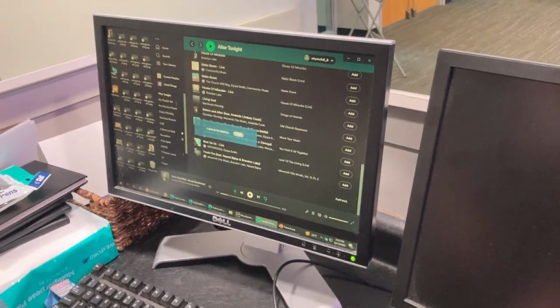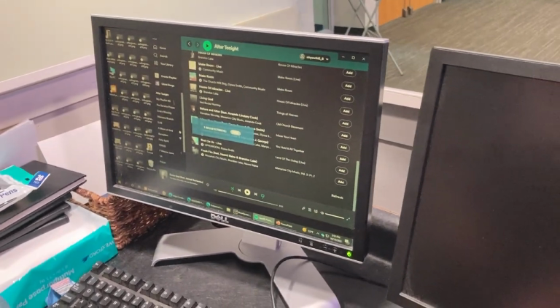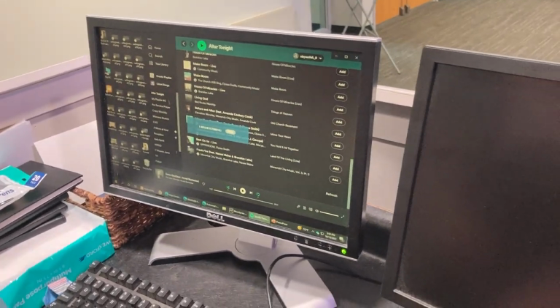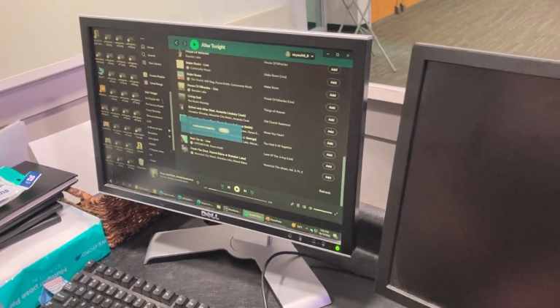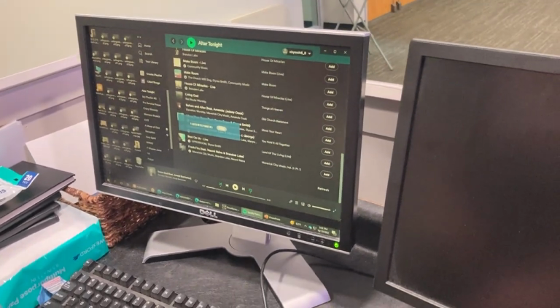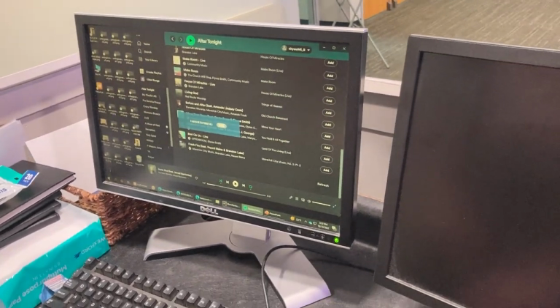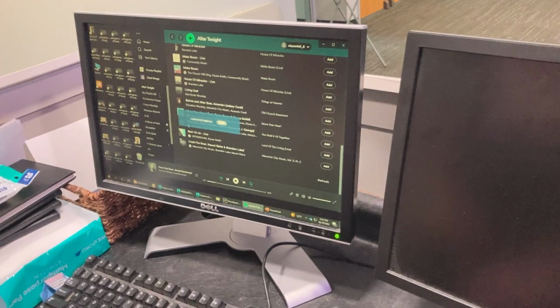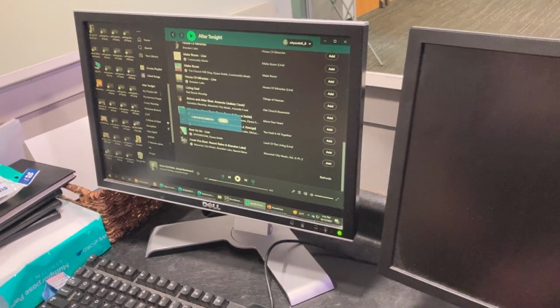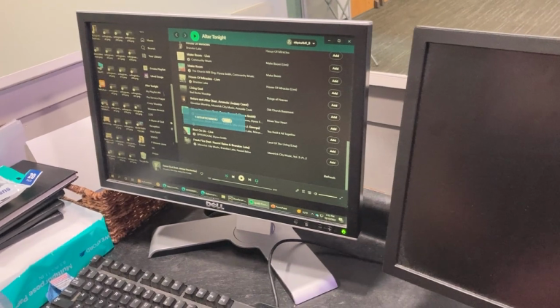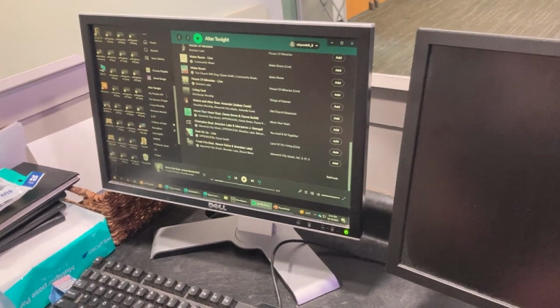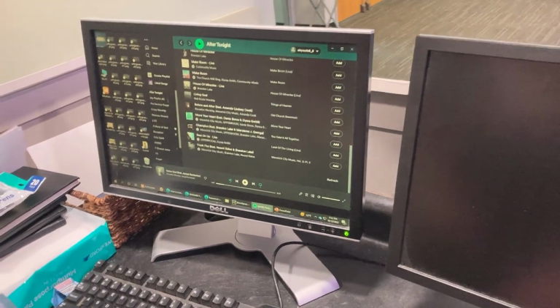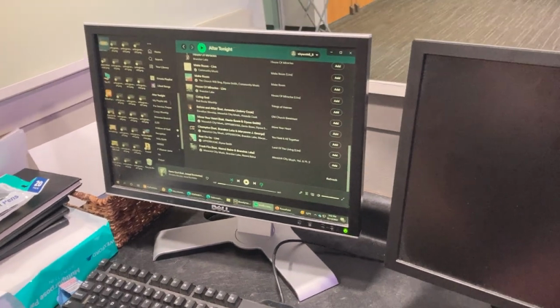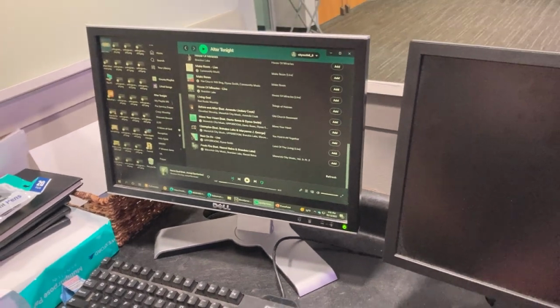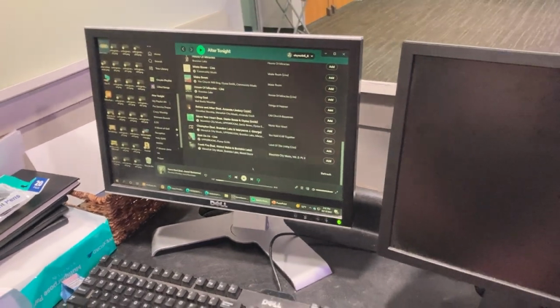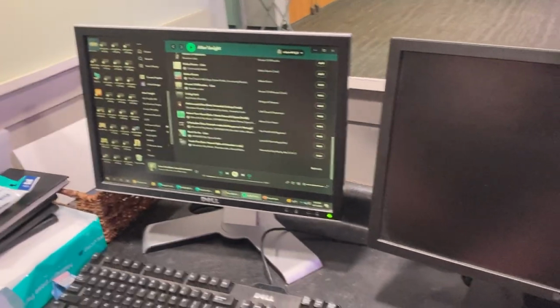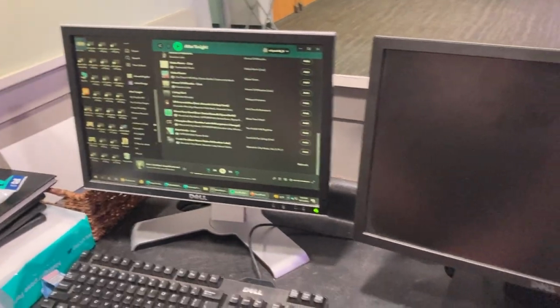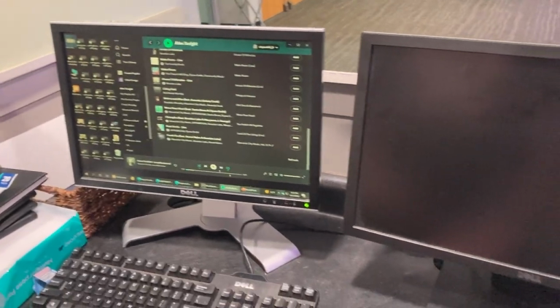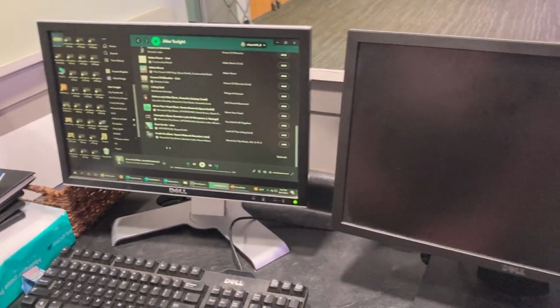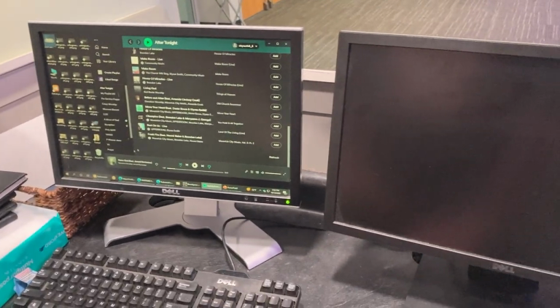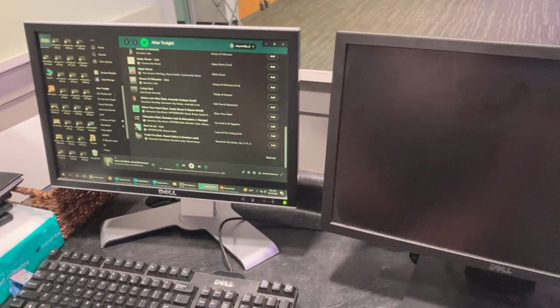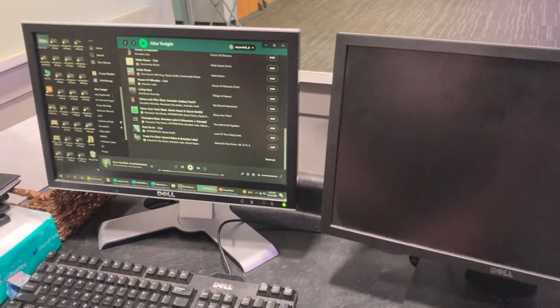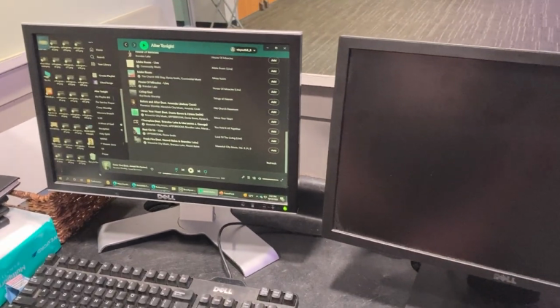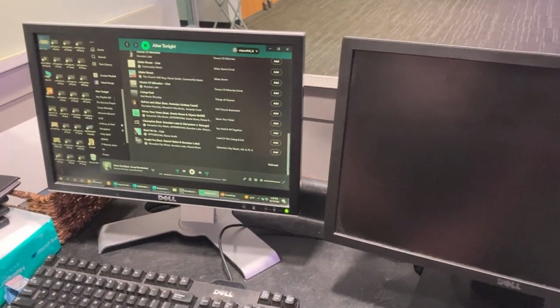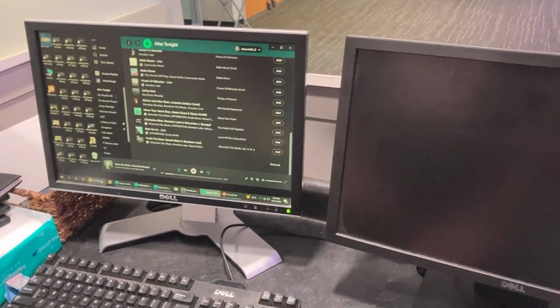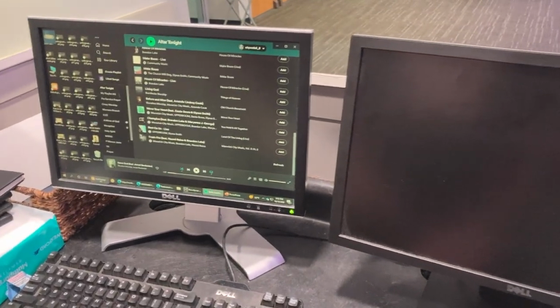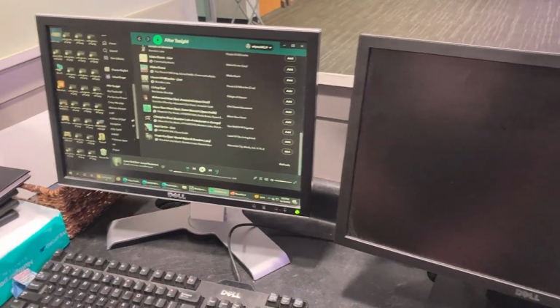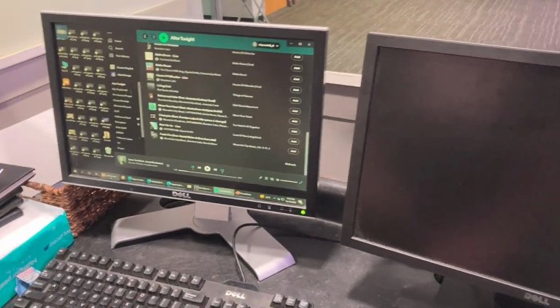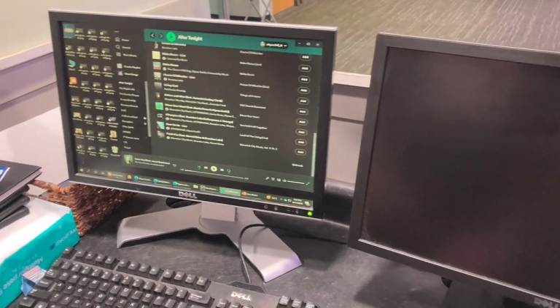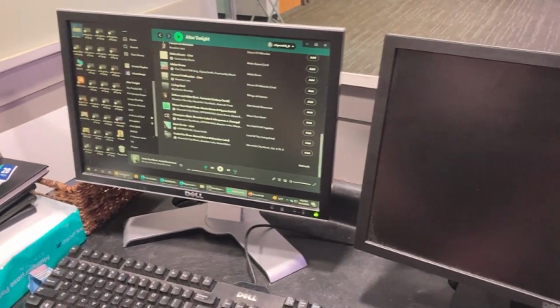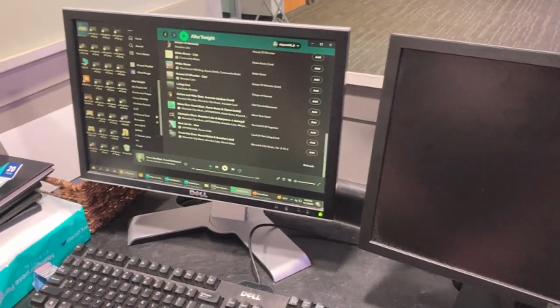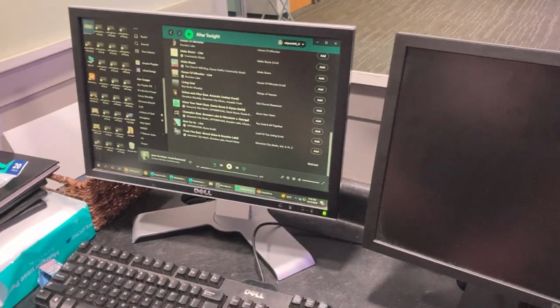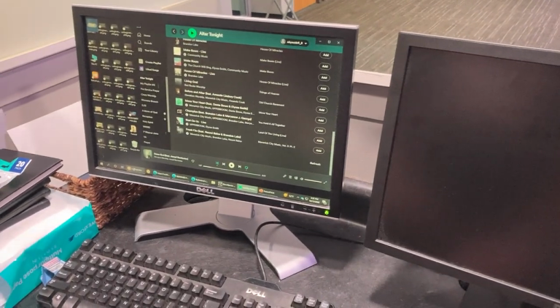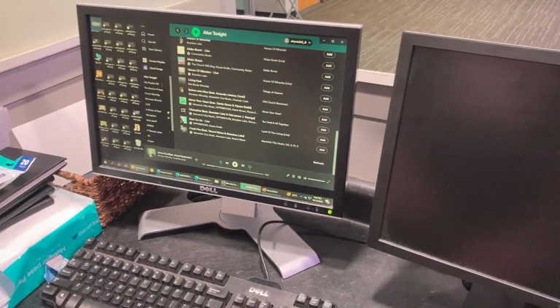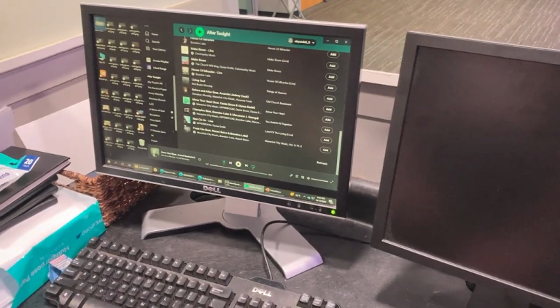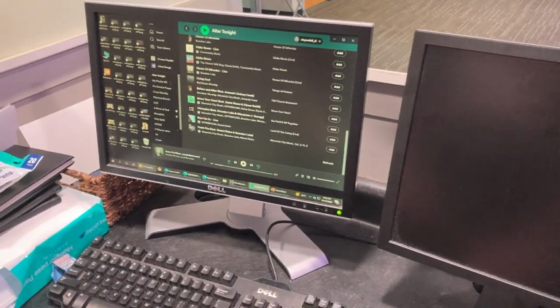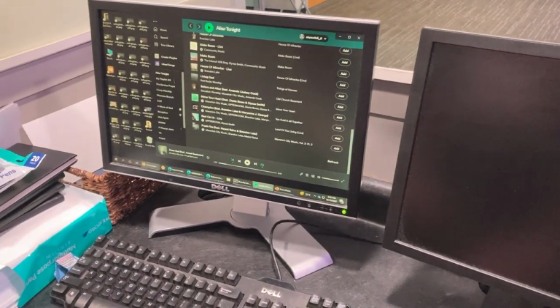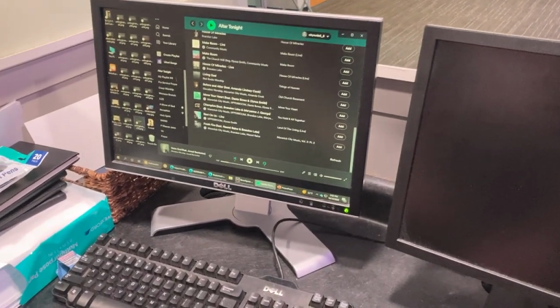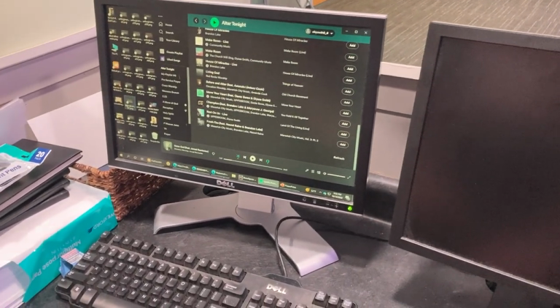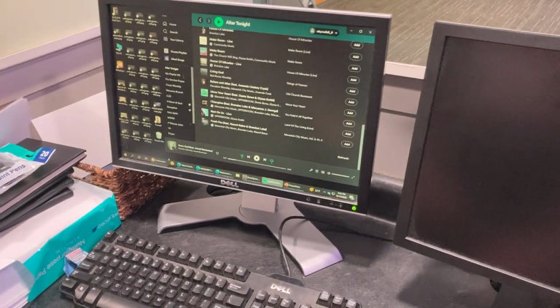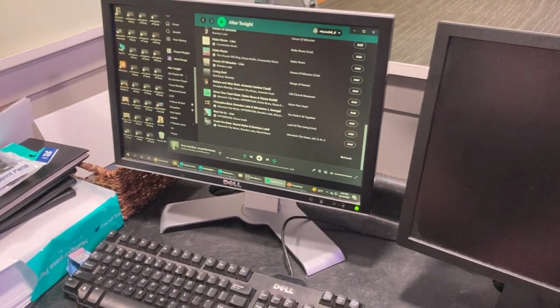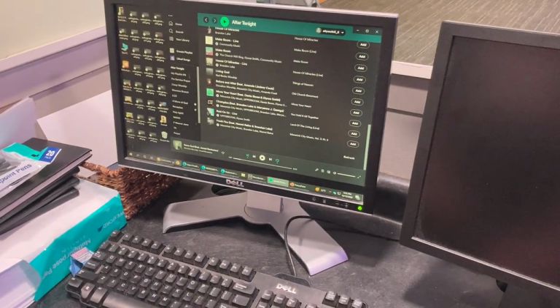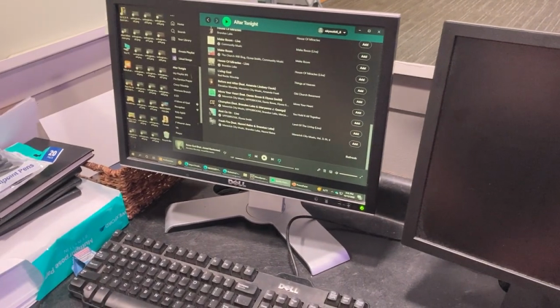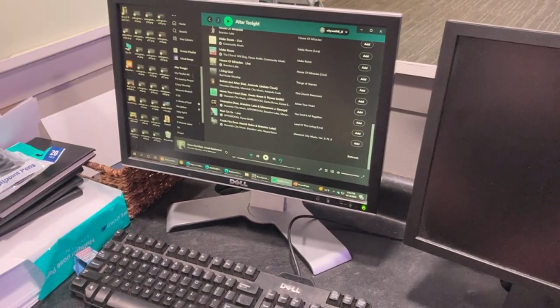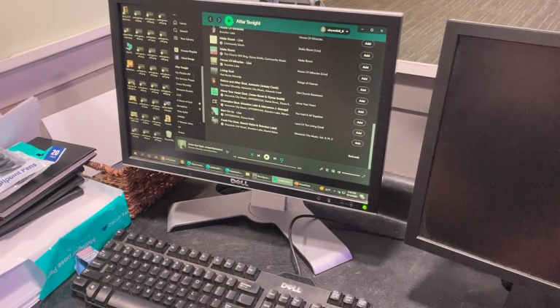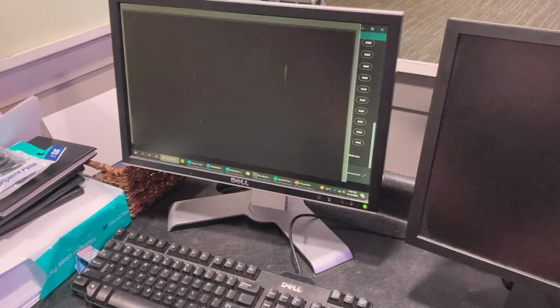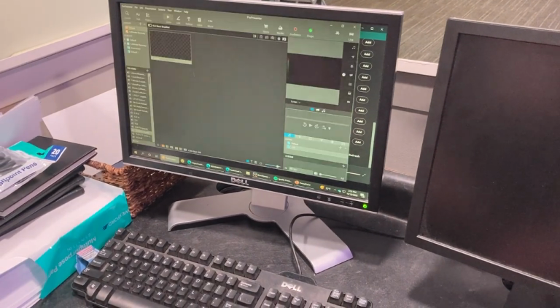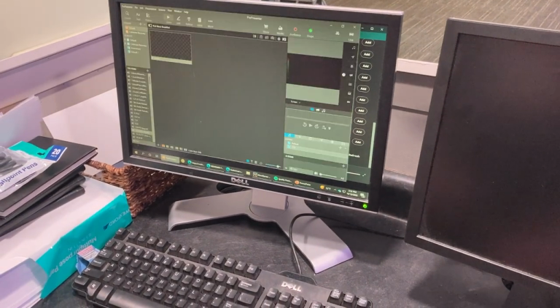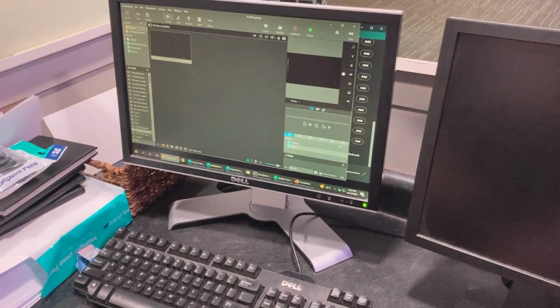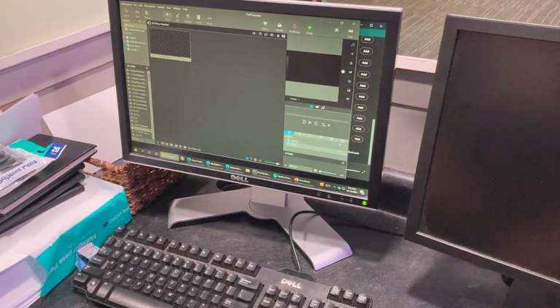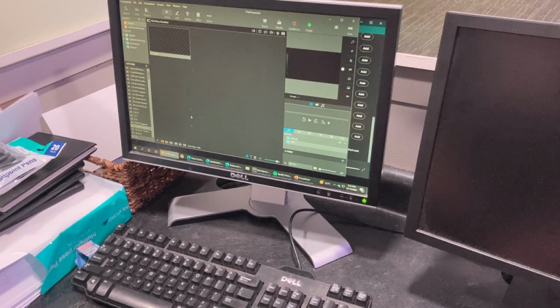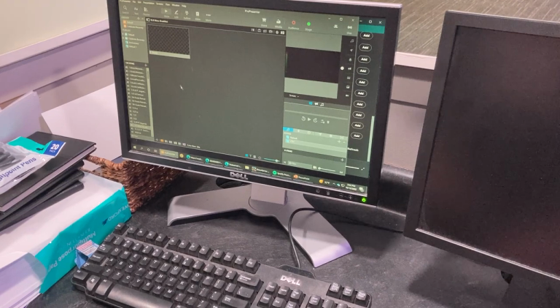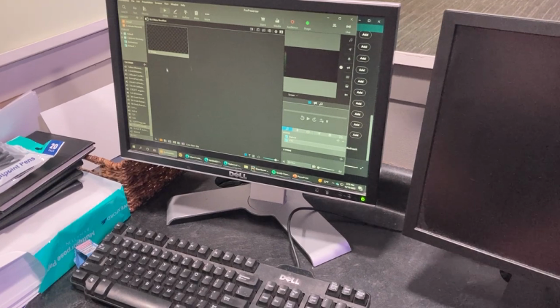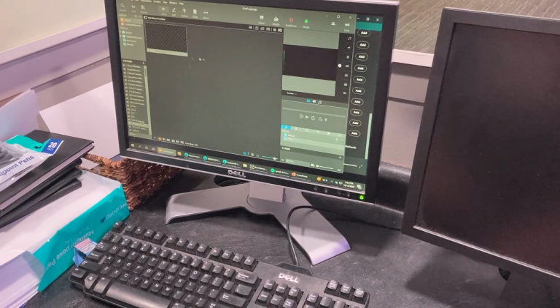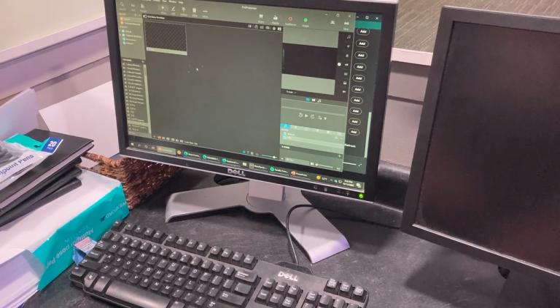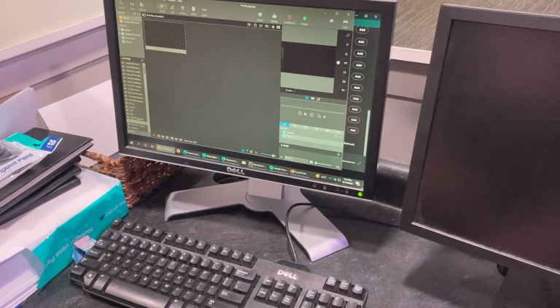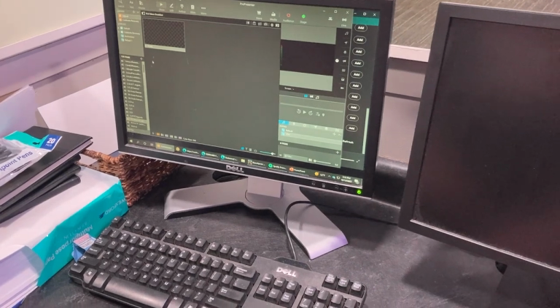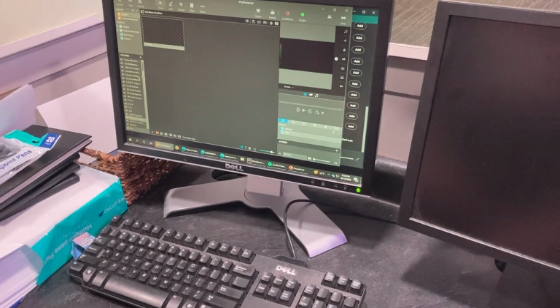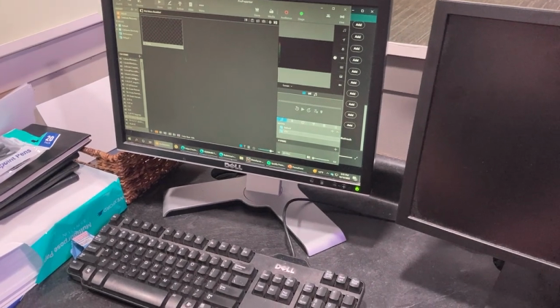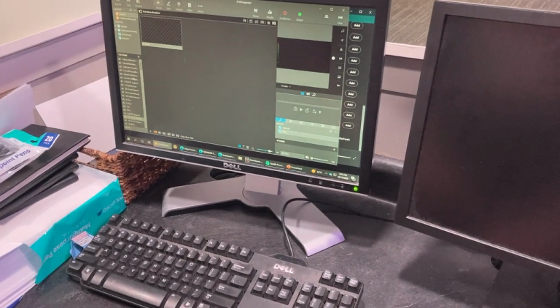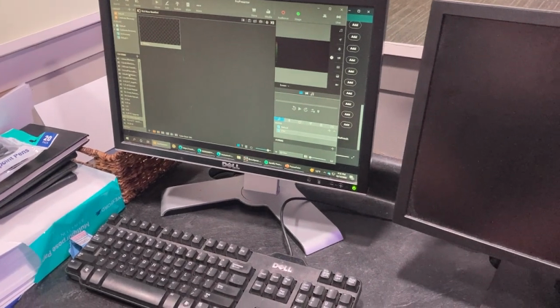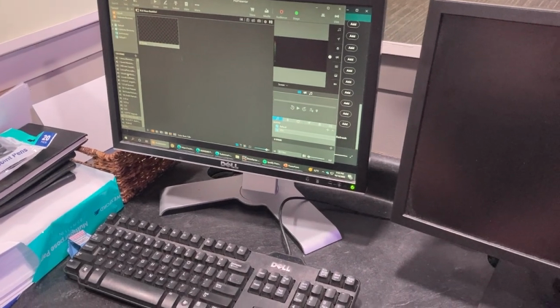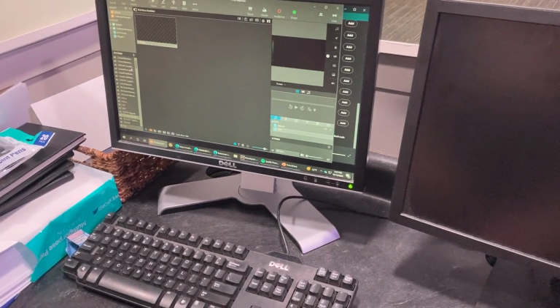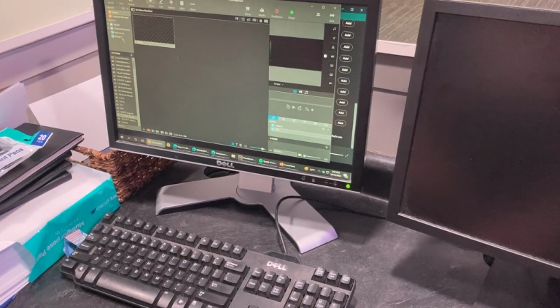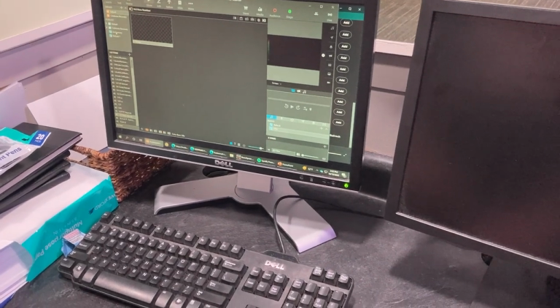There's Spotify, and then ProPresenter is right here. It says ProPresenter — you just open that up and you're there. Good to go.